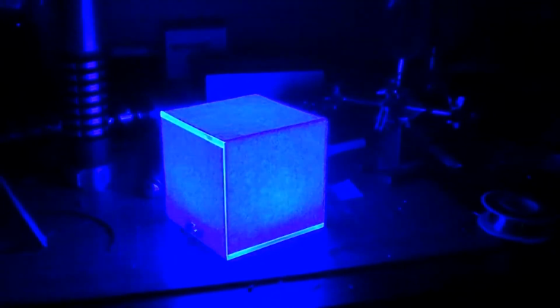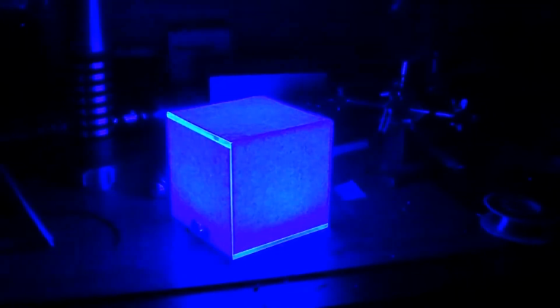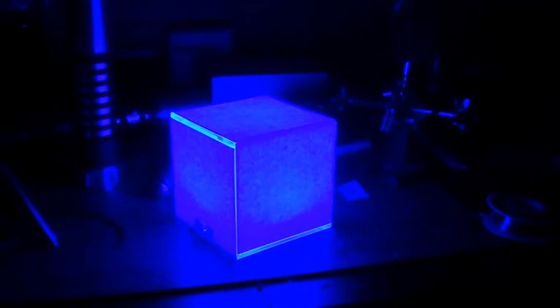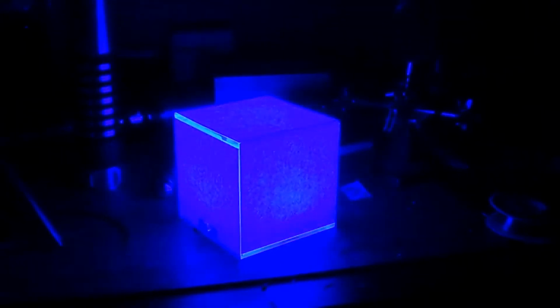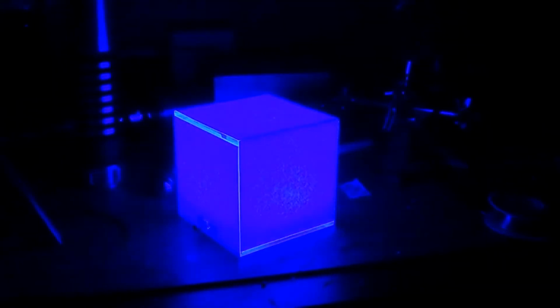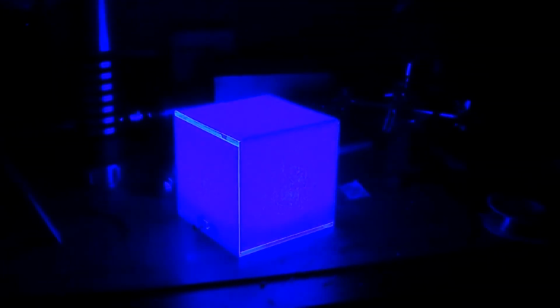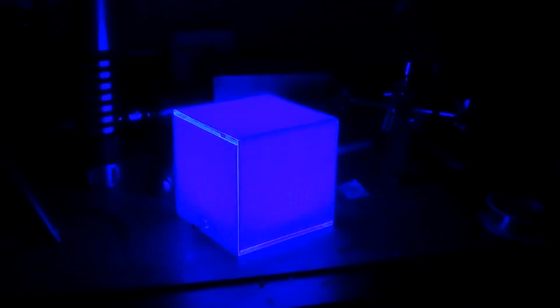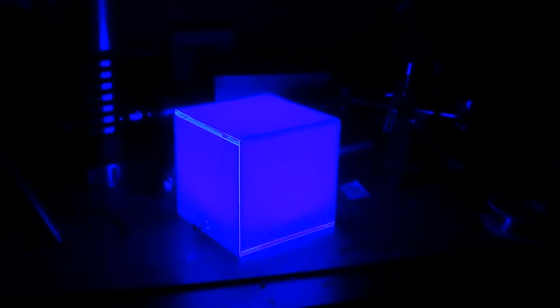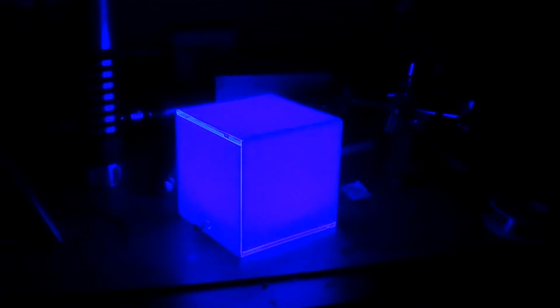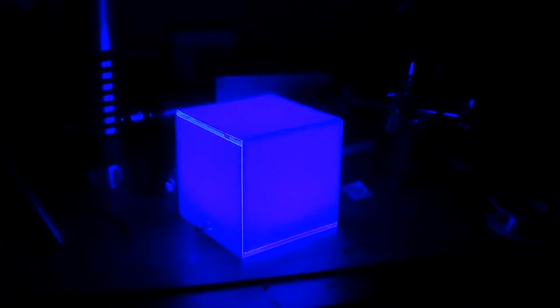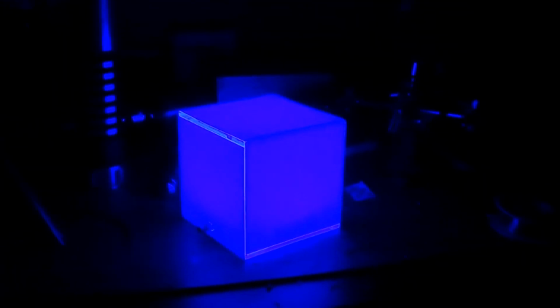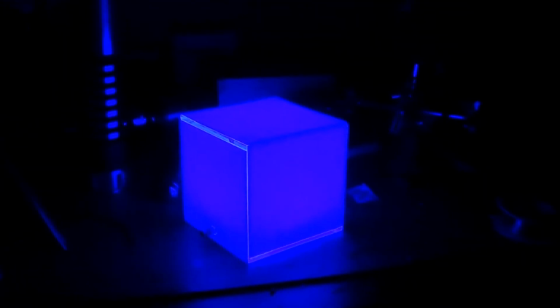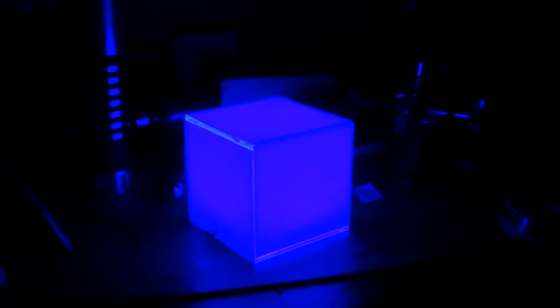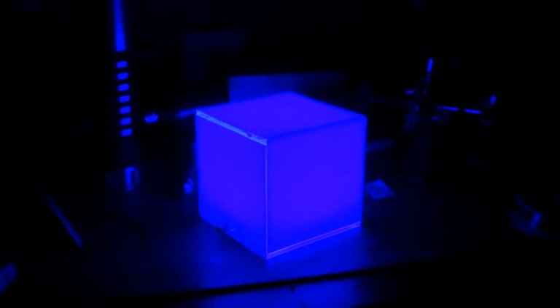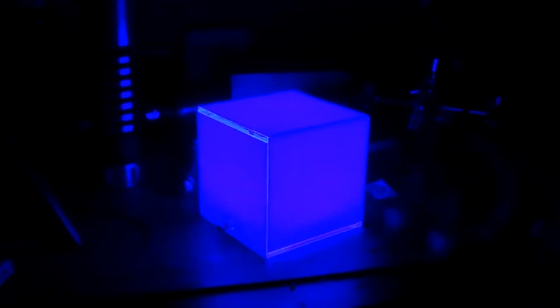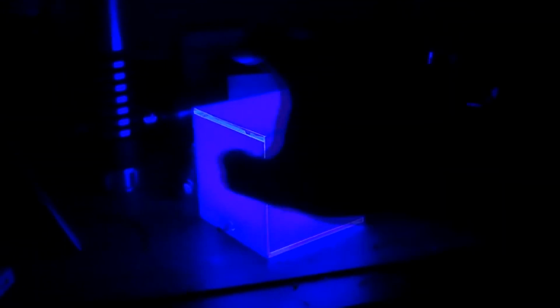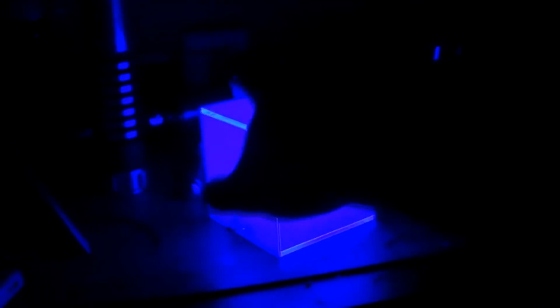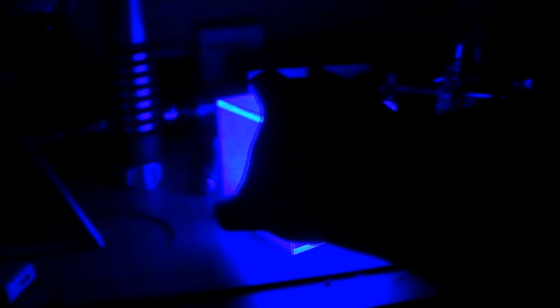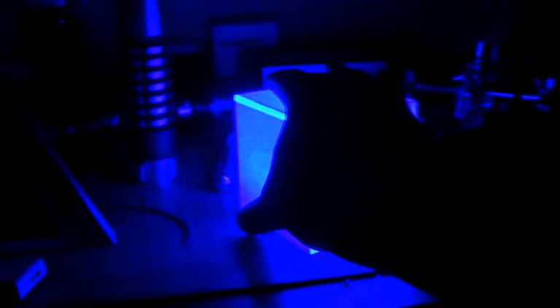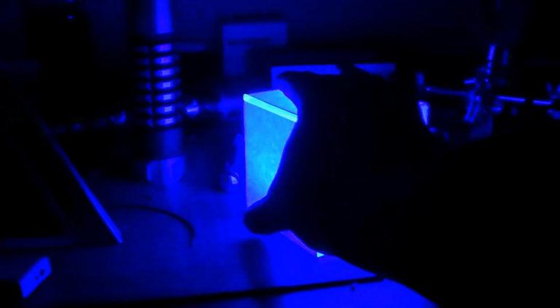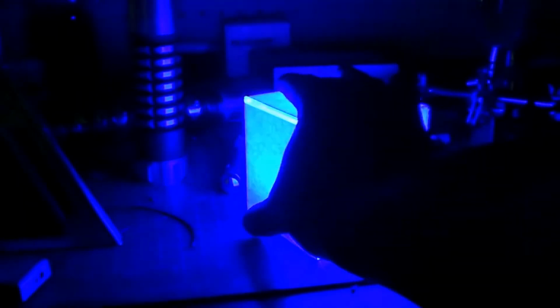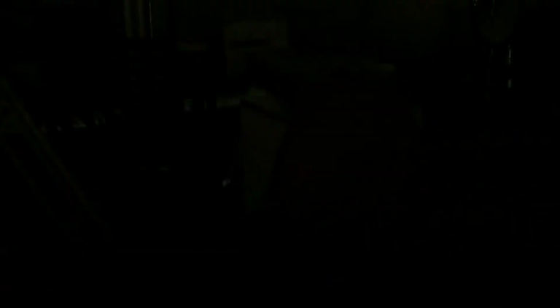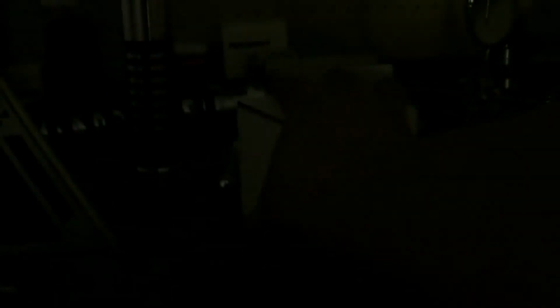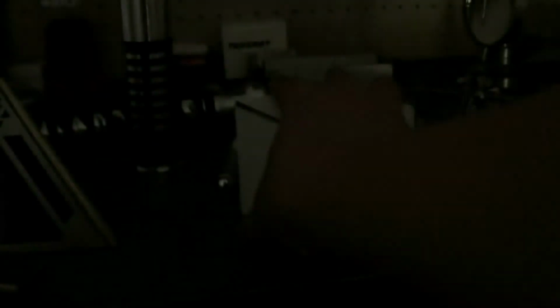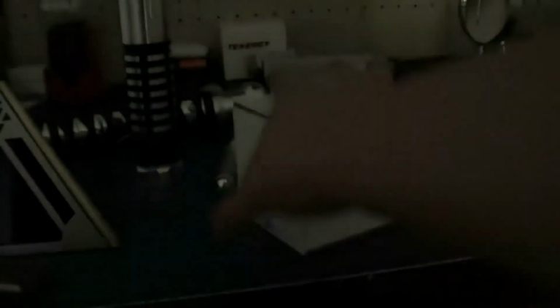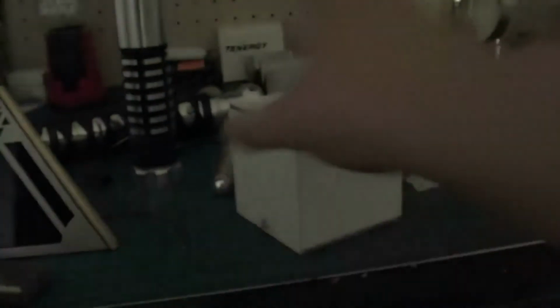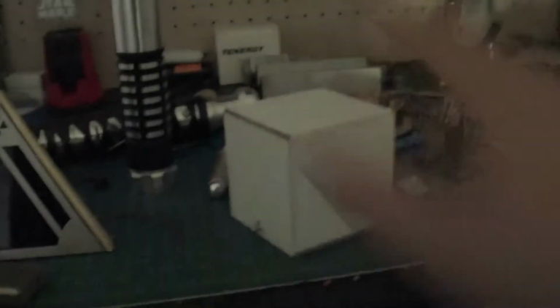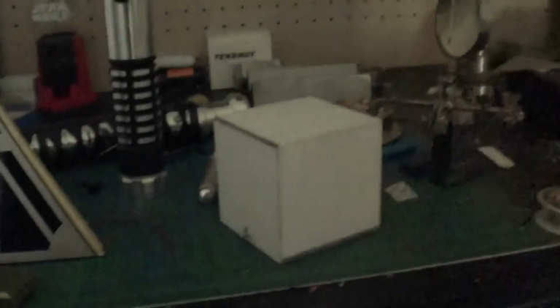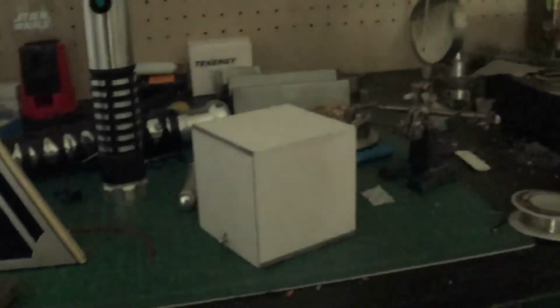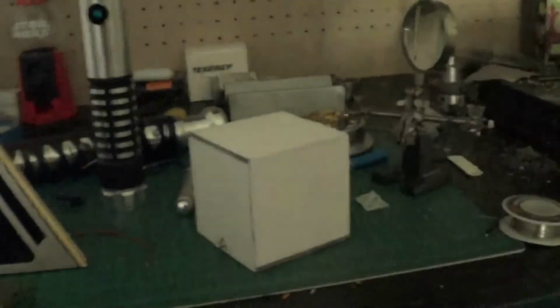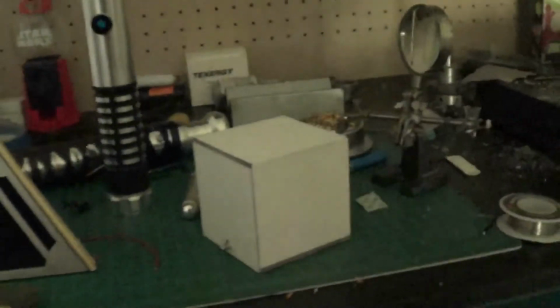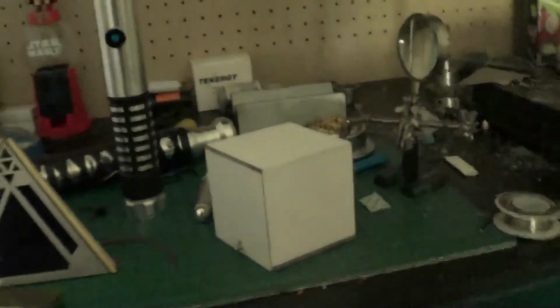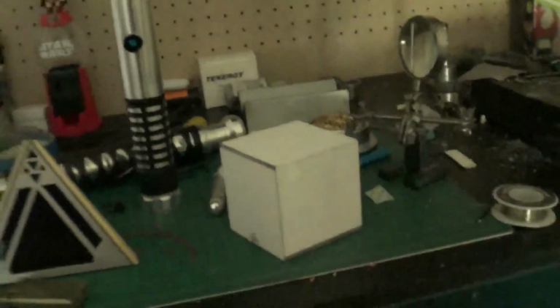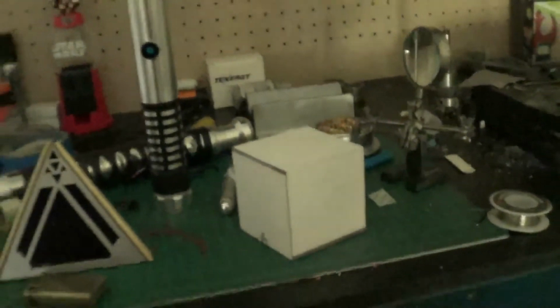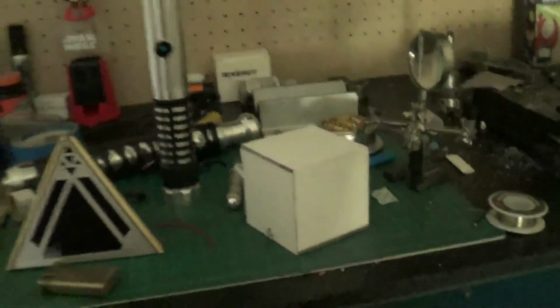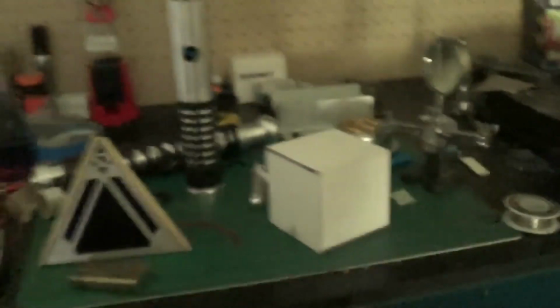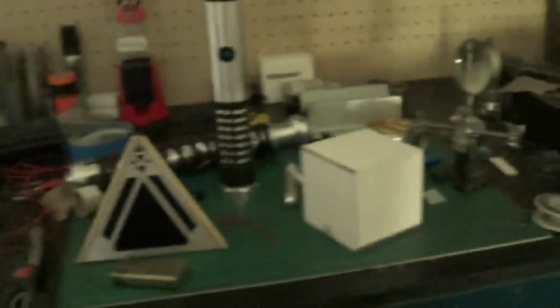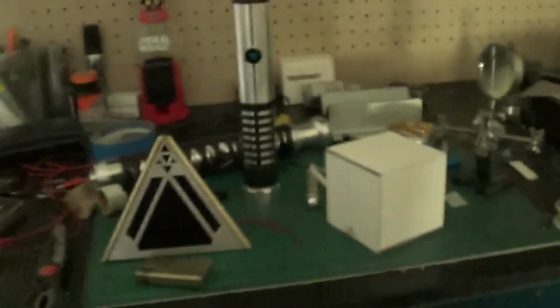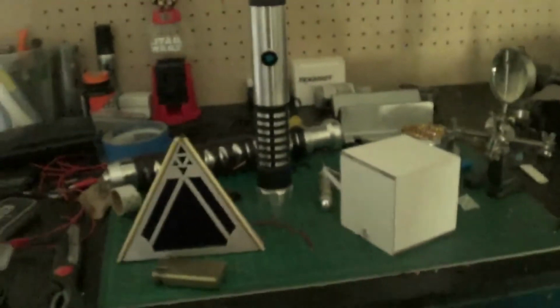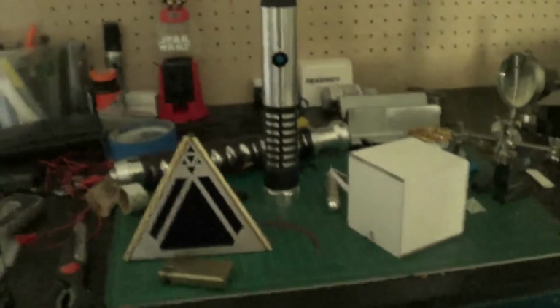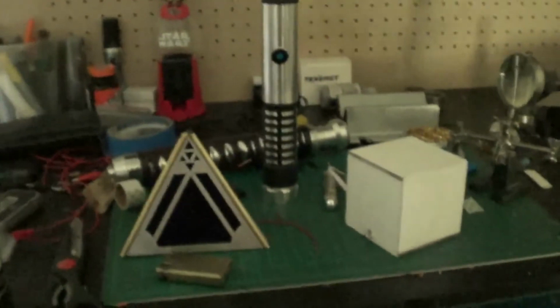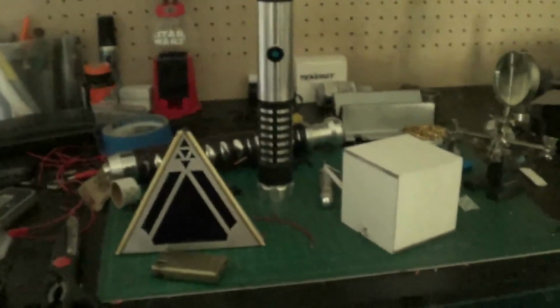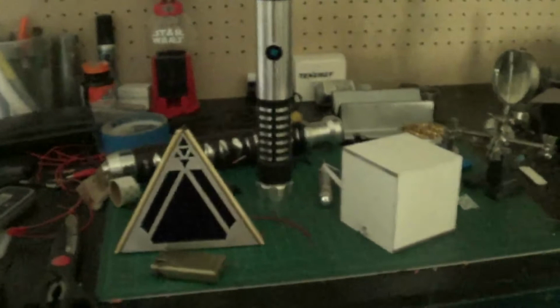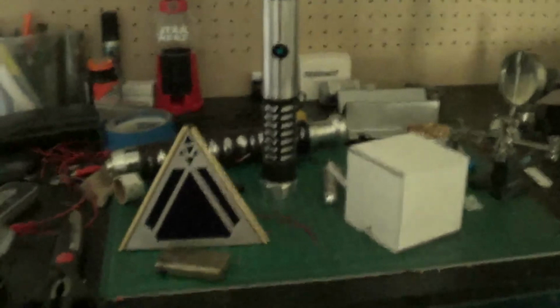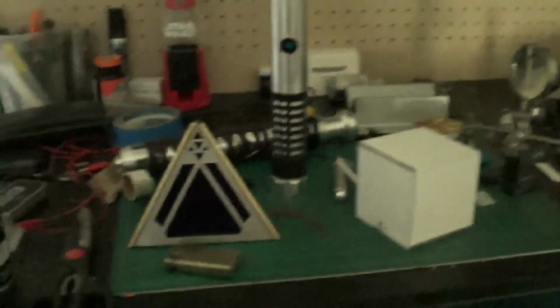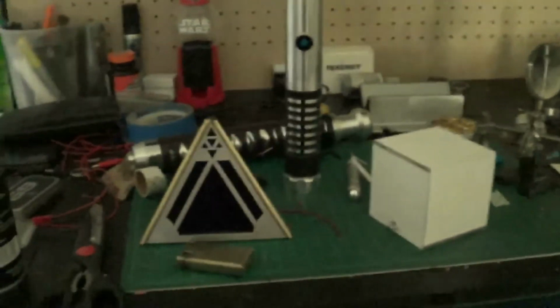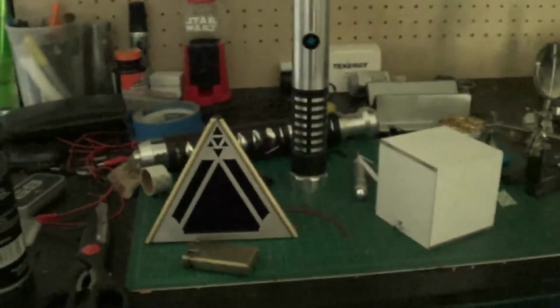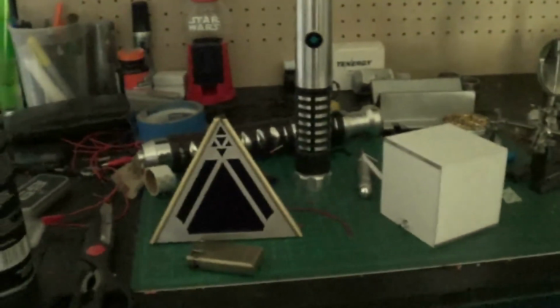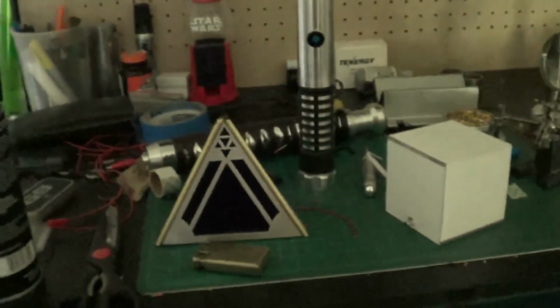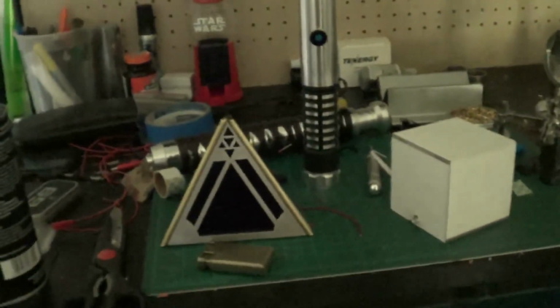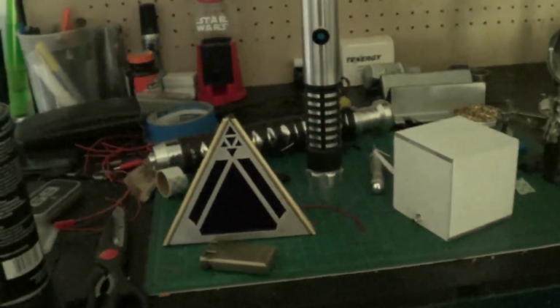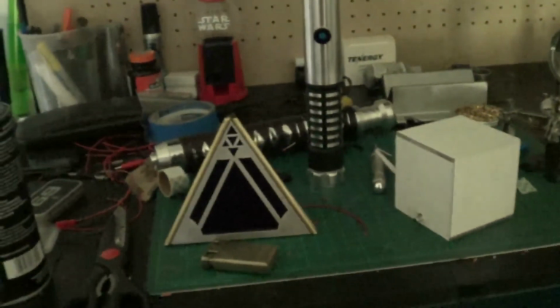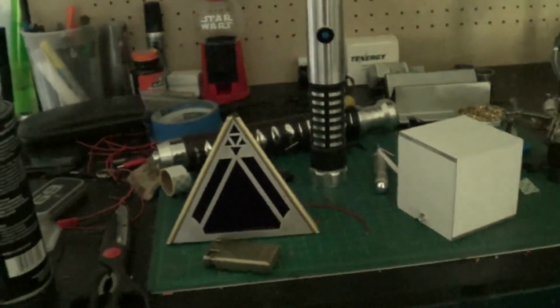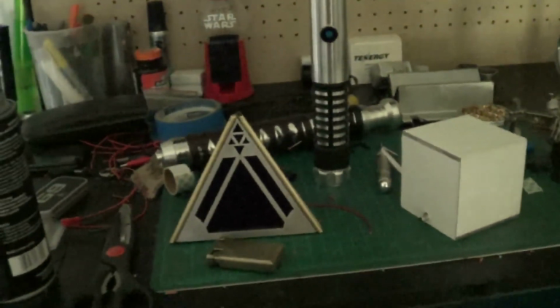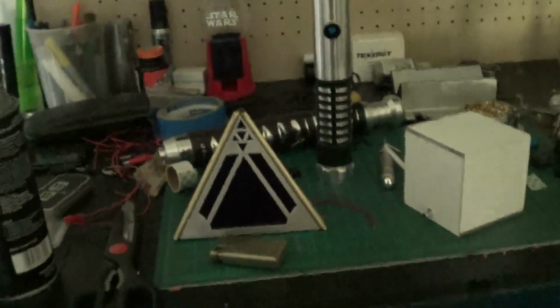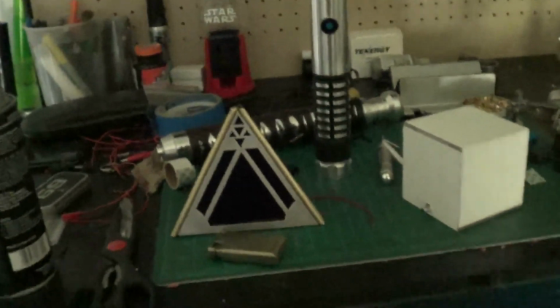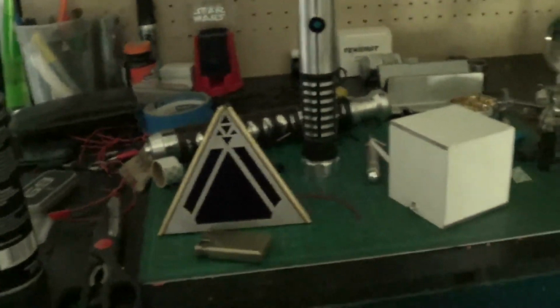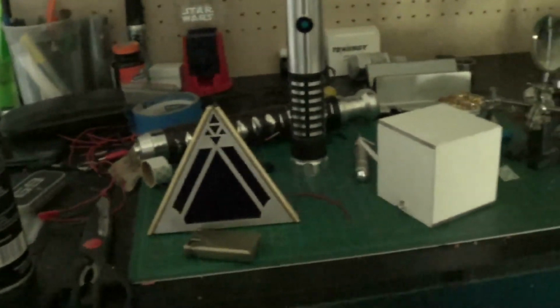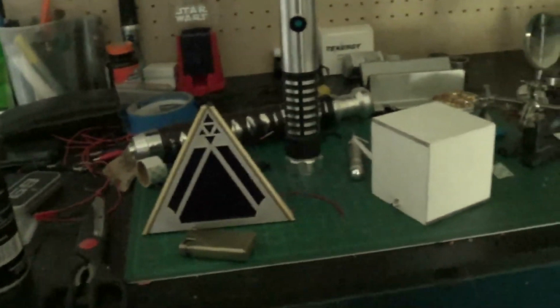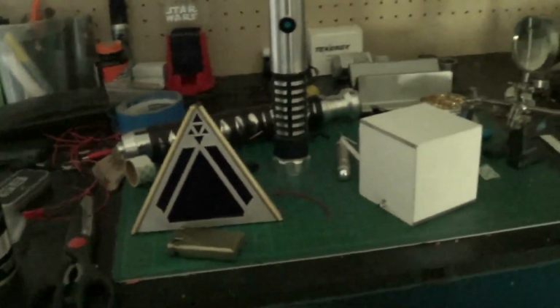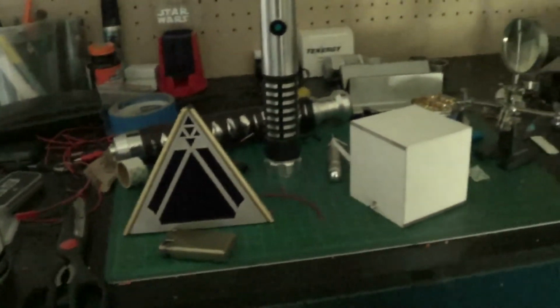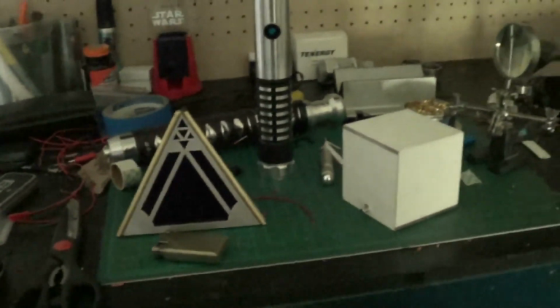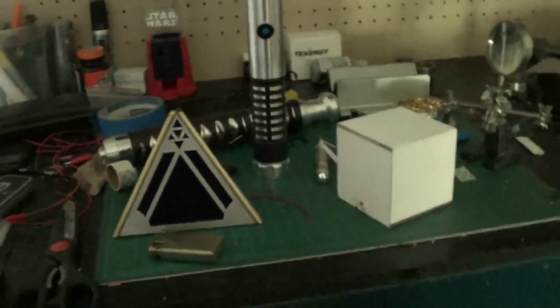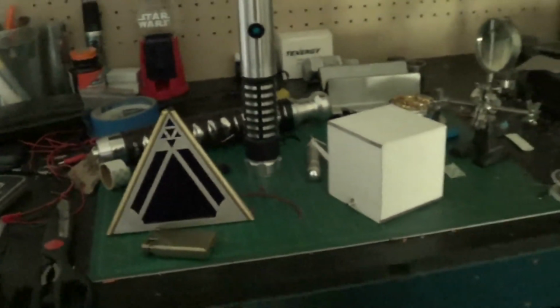Look at that. Beautiful. Alright, so that's the update. I'll be bringing another video for the Sith Holocron soon.